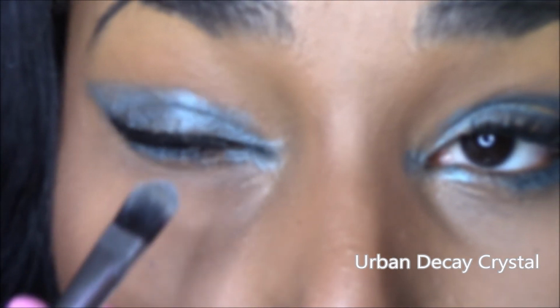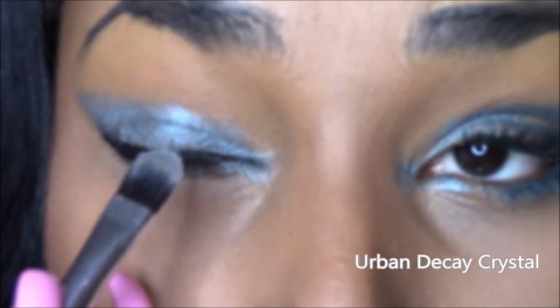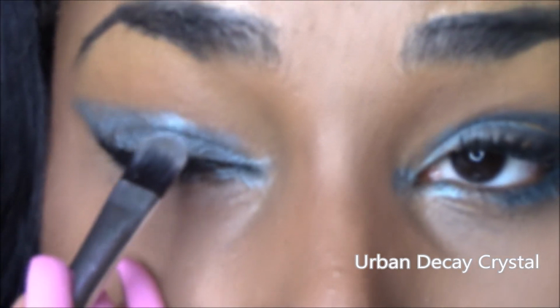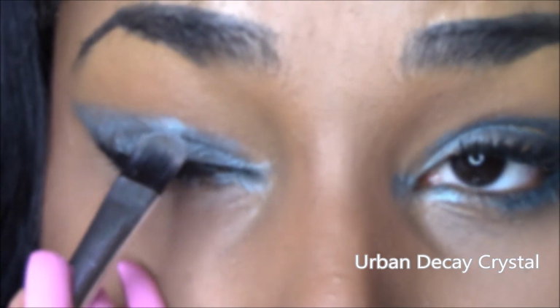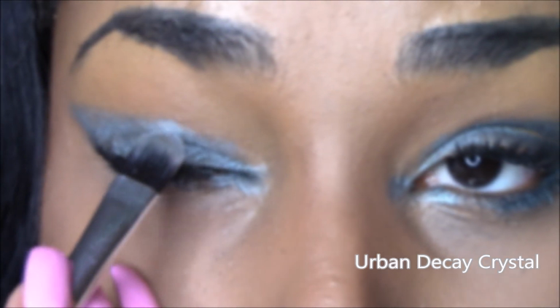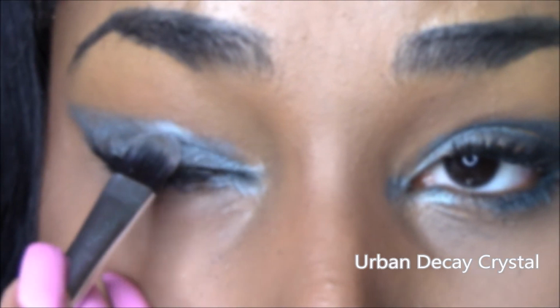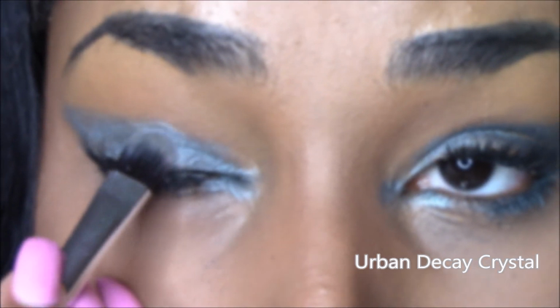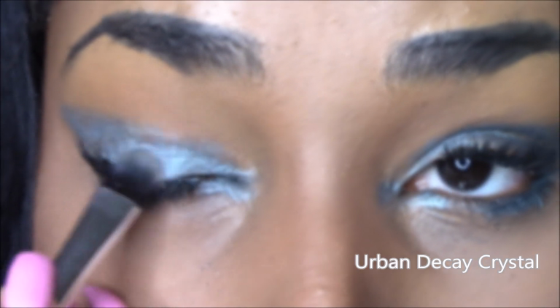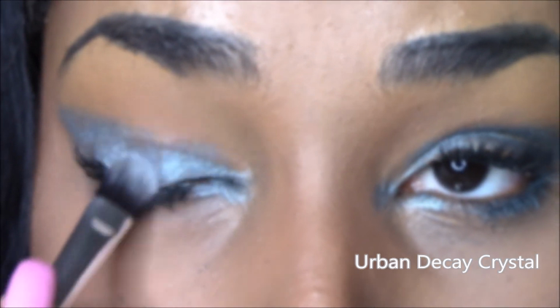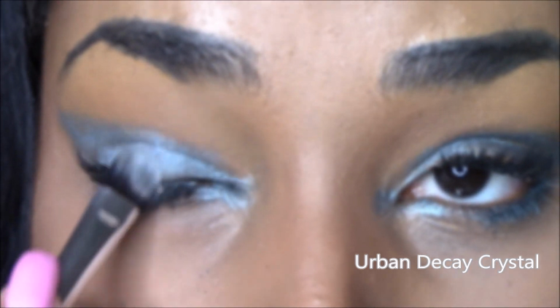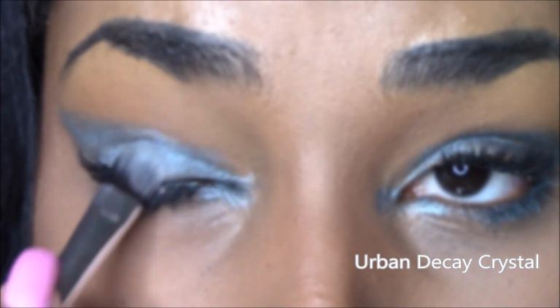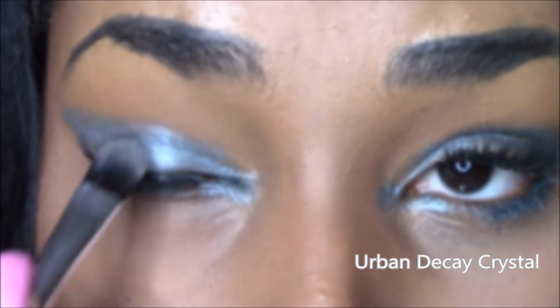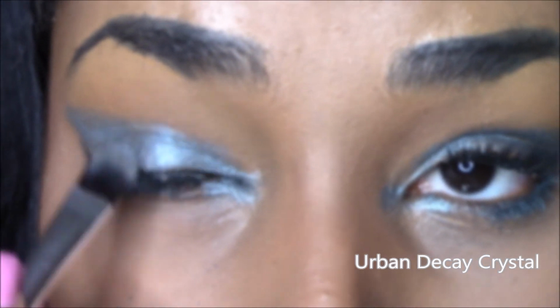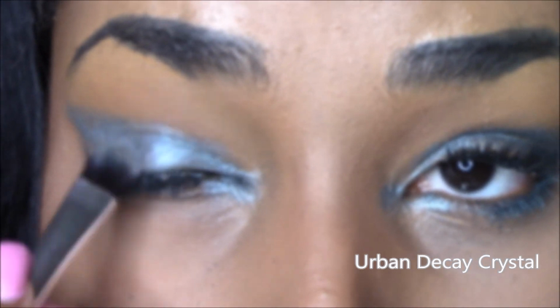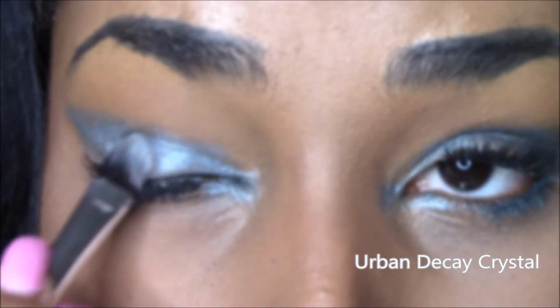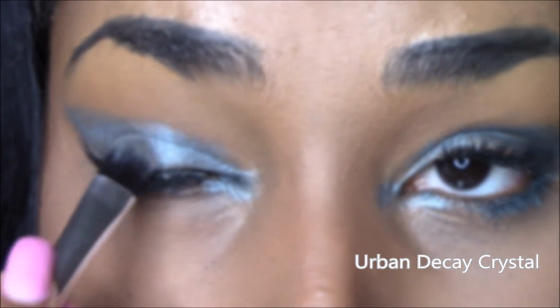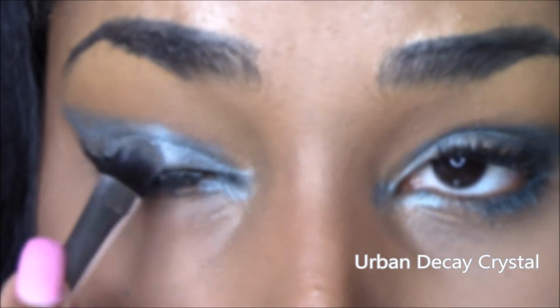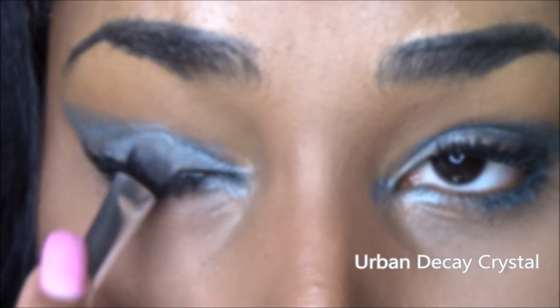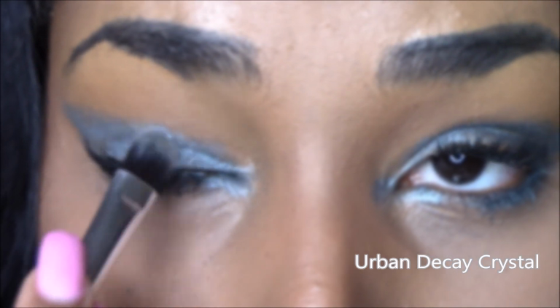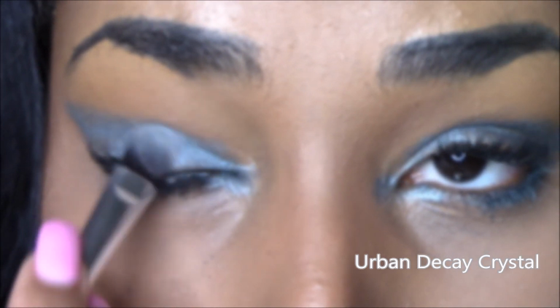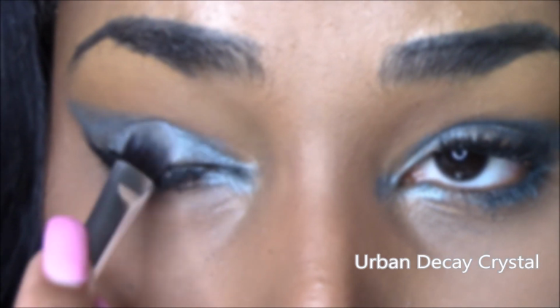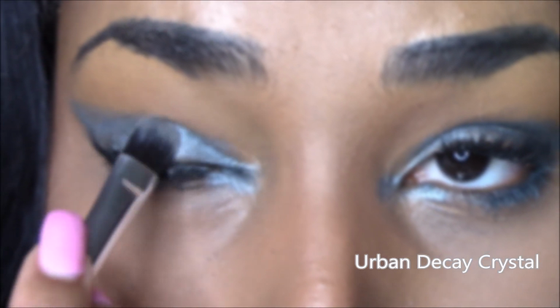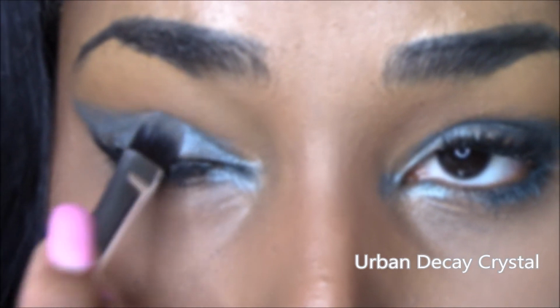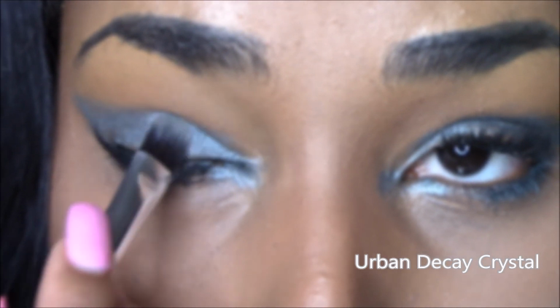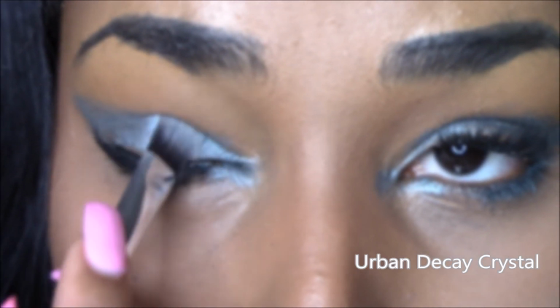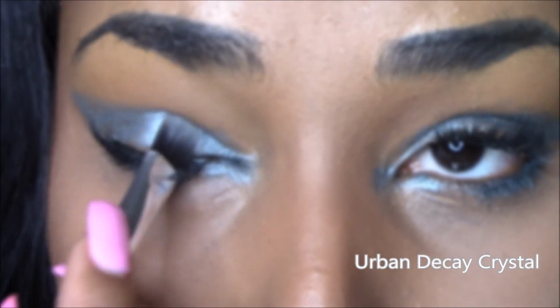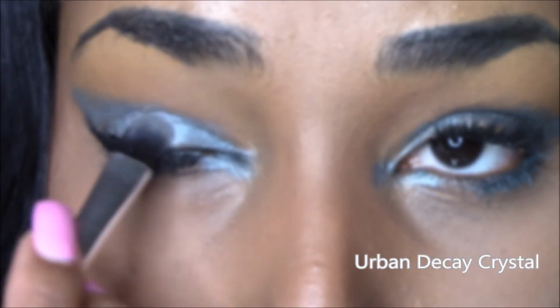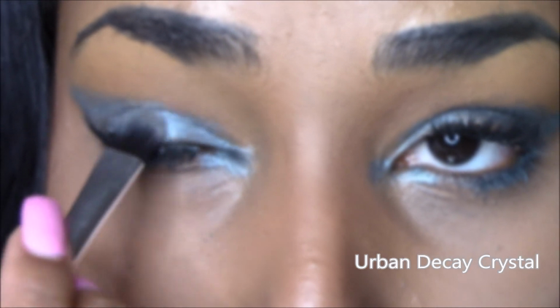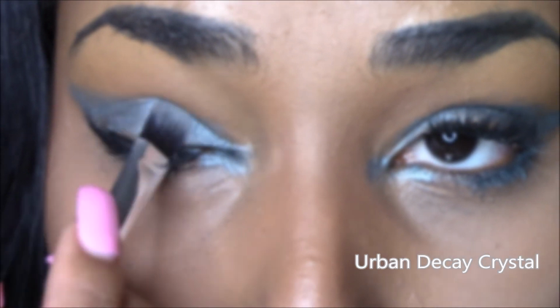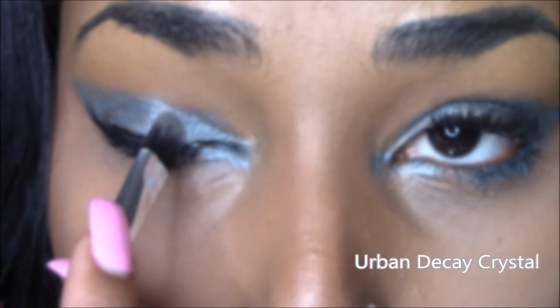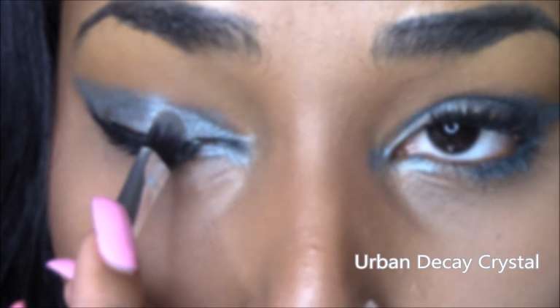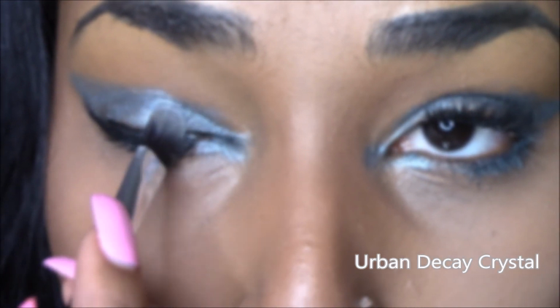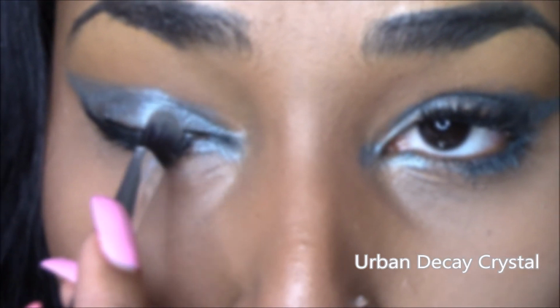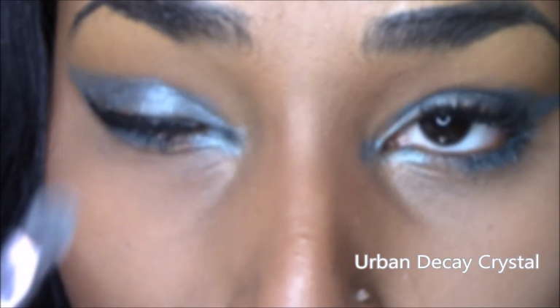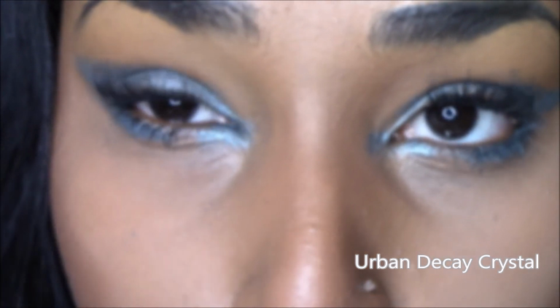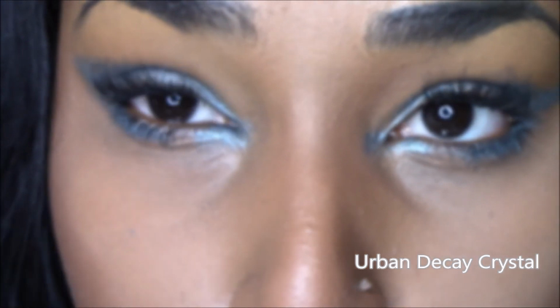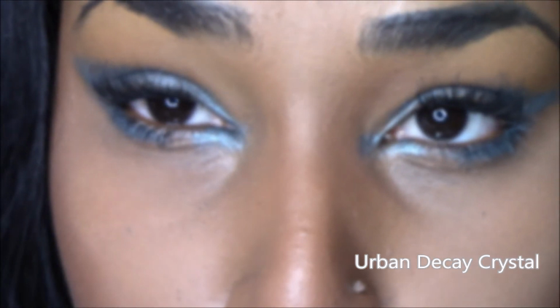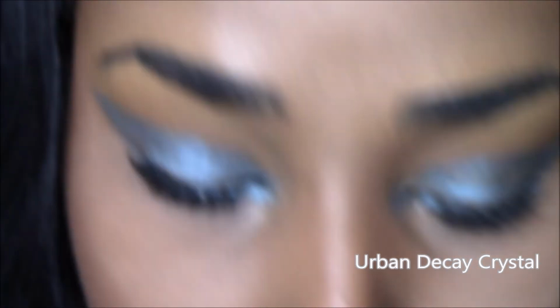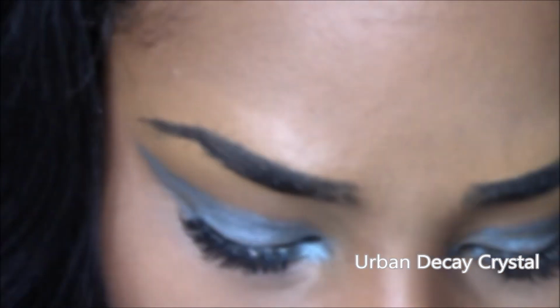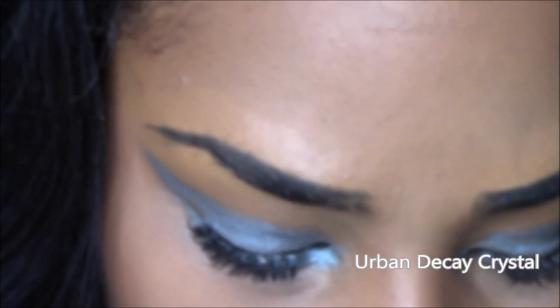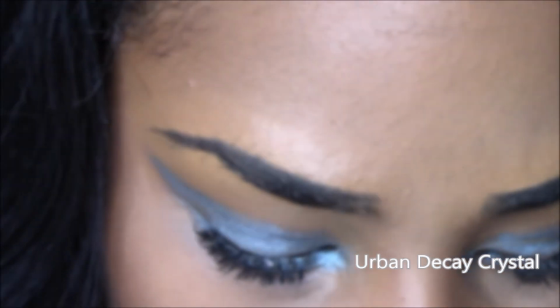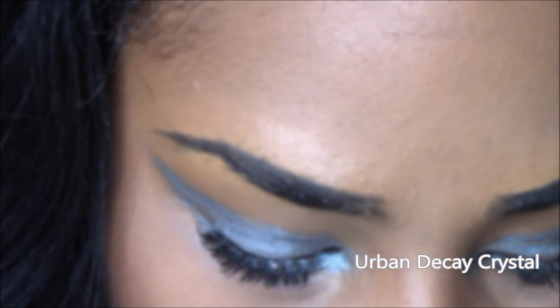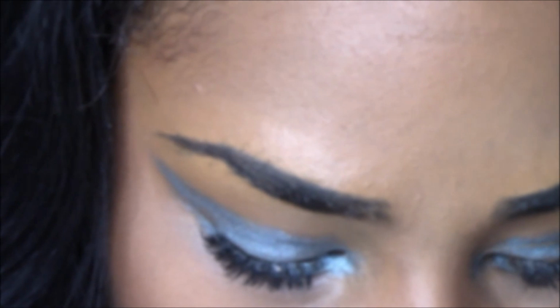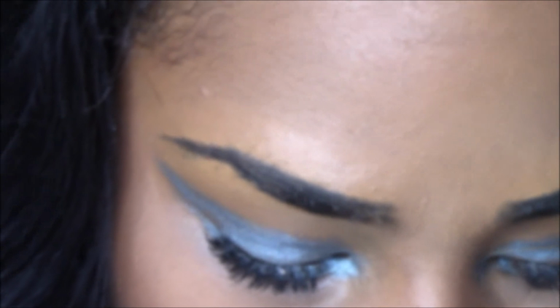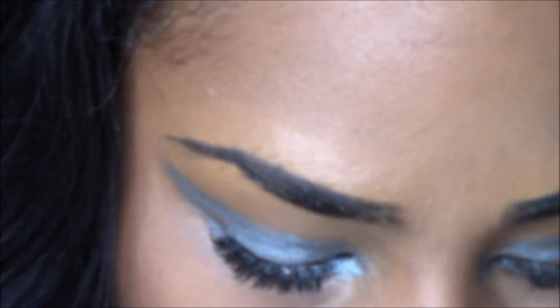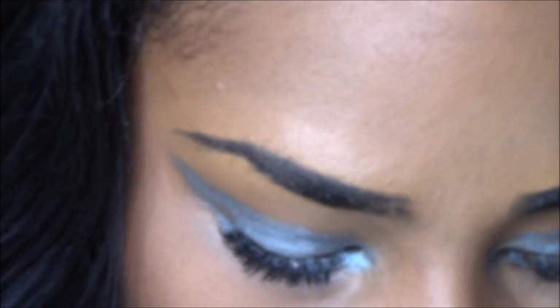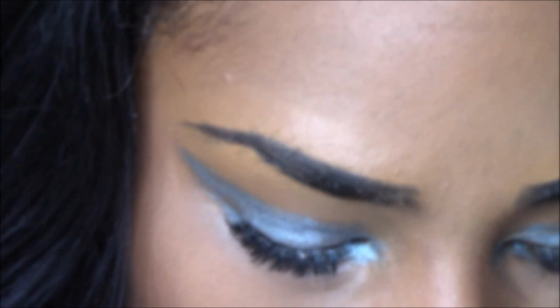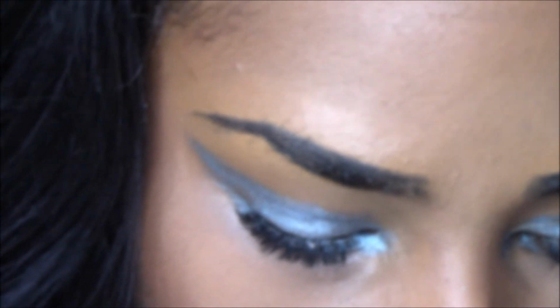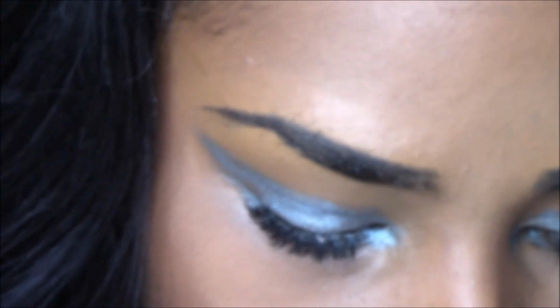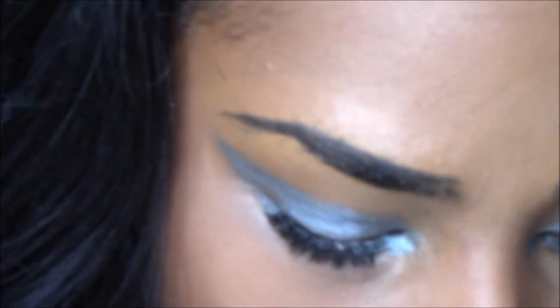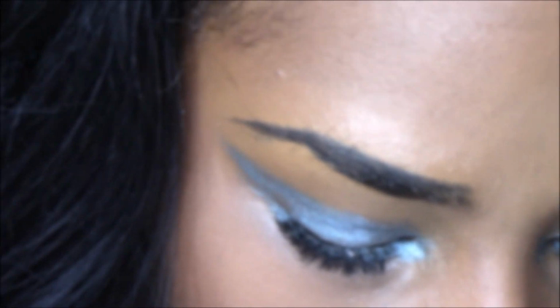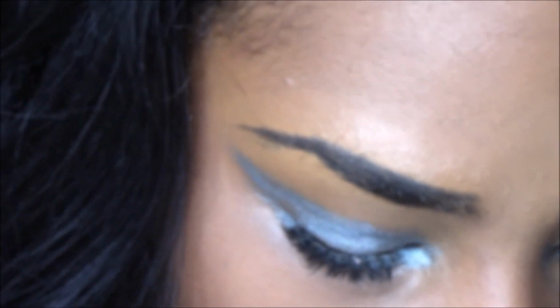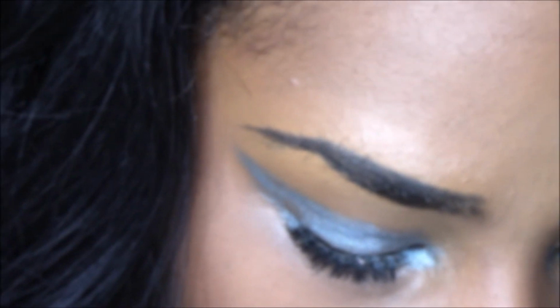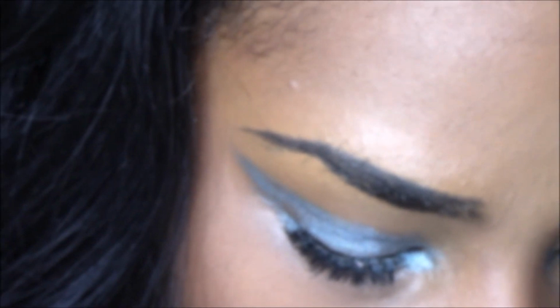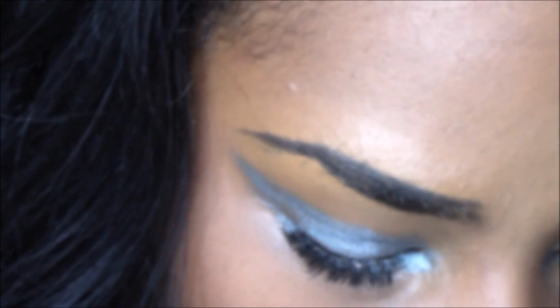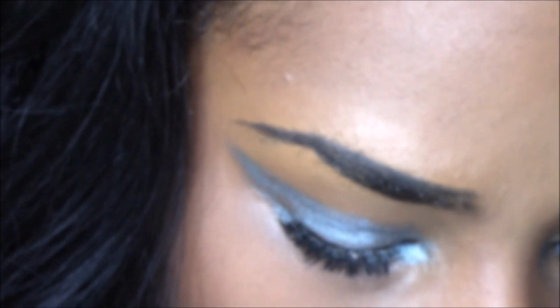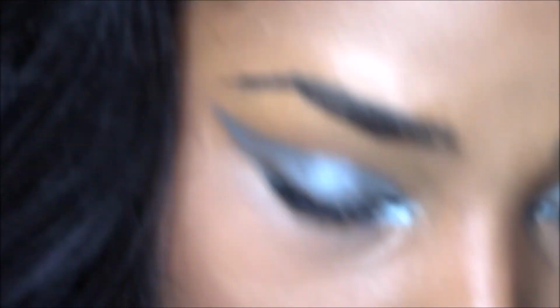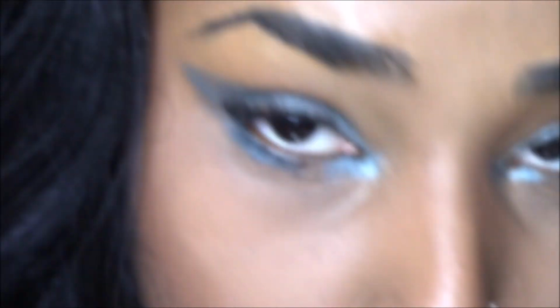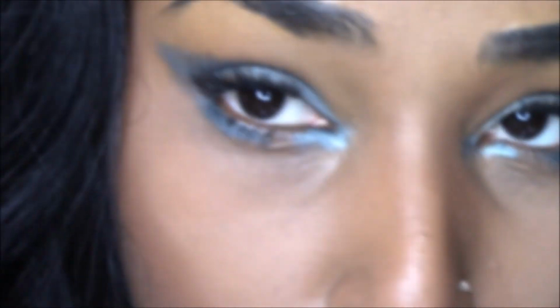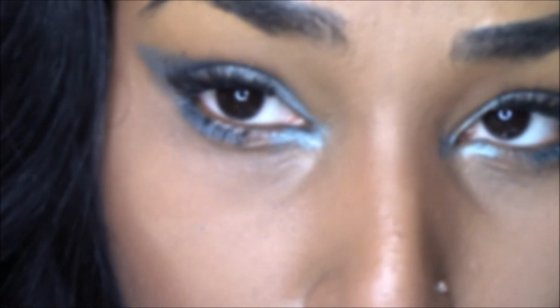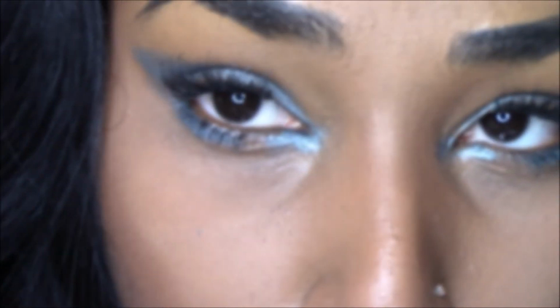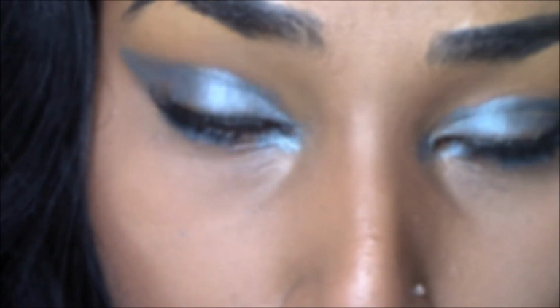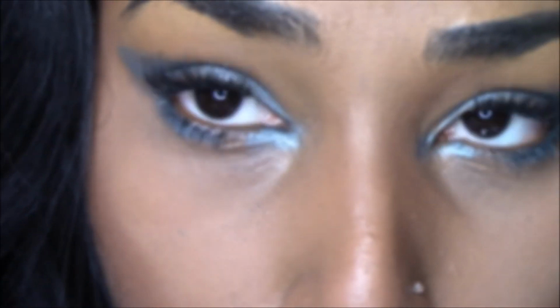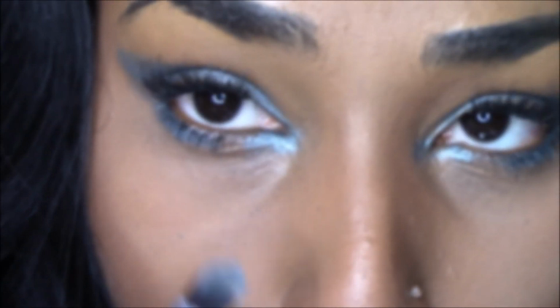I'm going to take Urban Decay Crystal and use it as a highlight shadow. I'm going to put it just right on the top of my lips and in the corner of my eye.